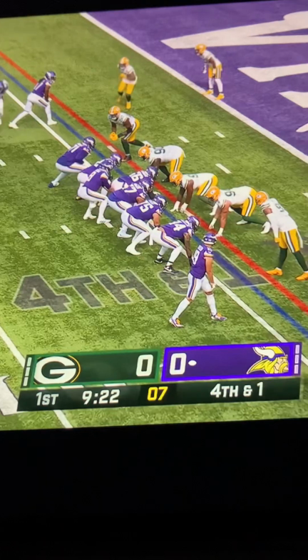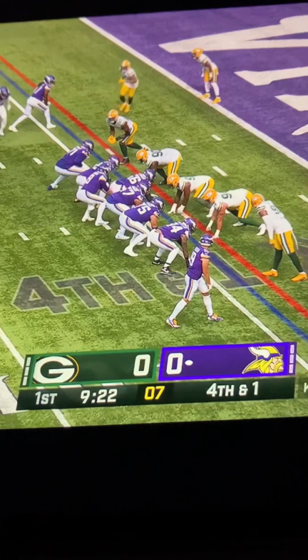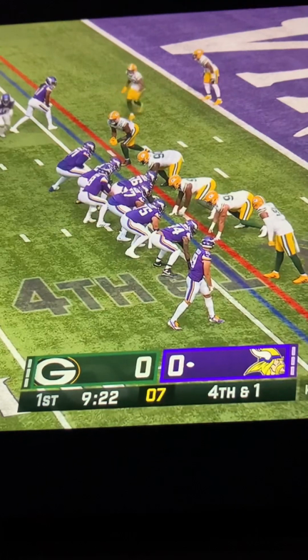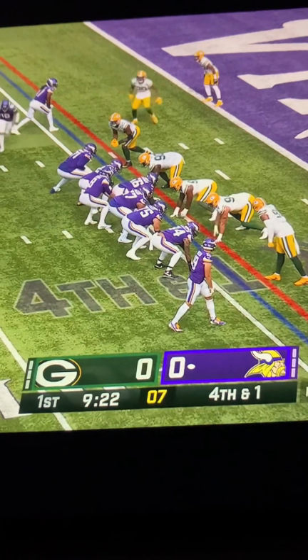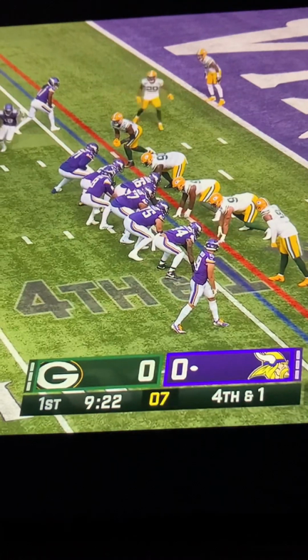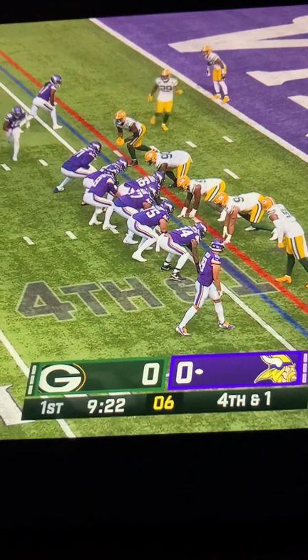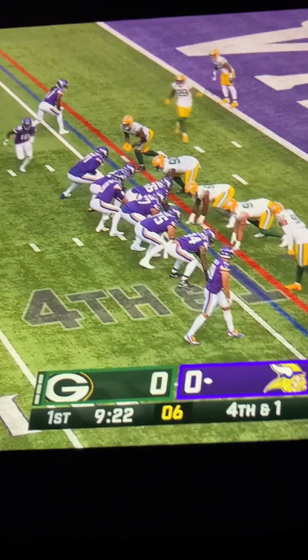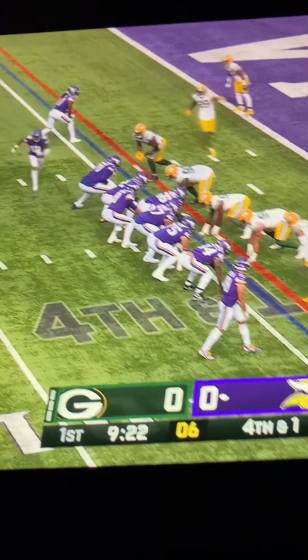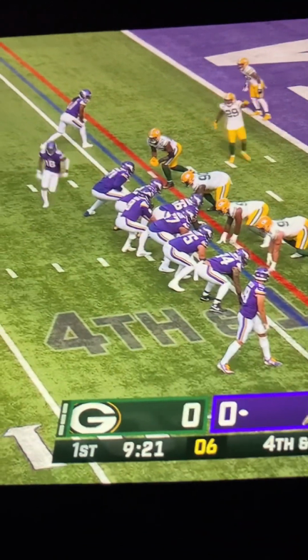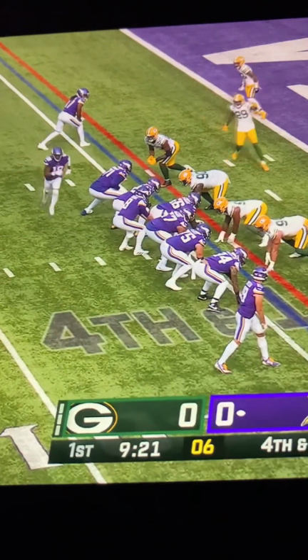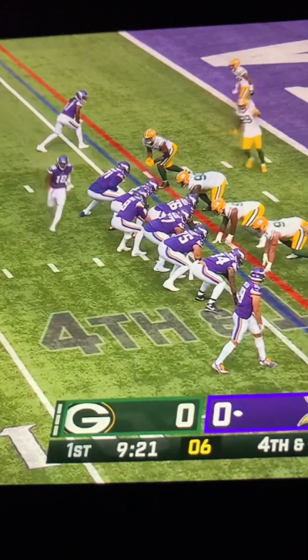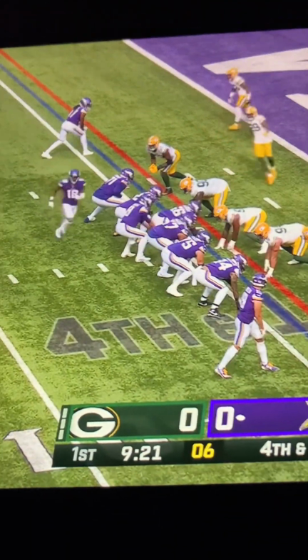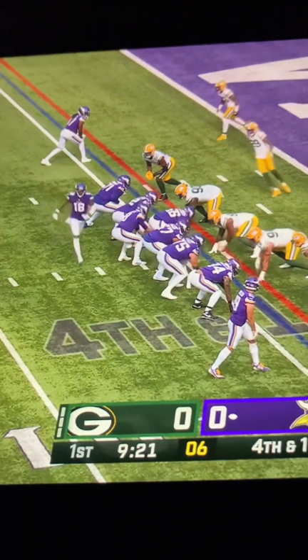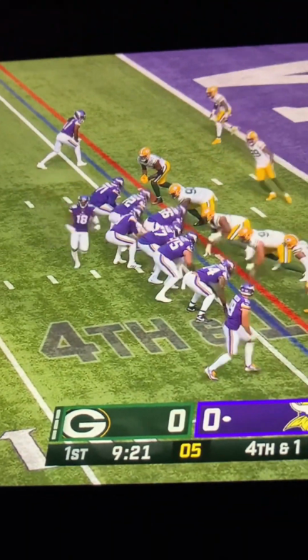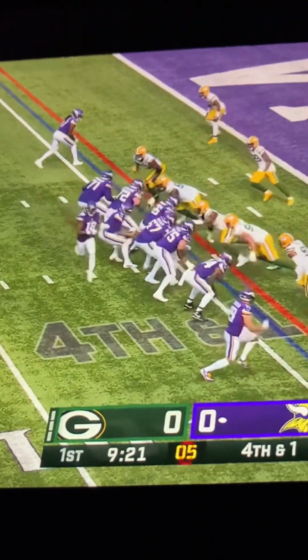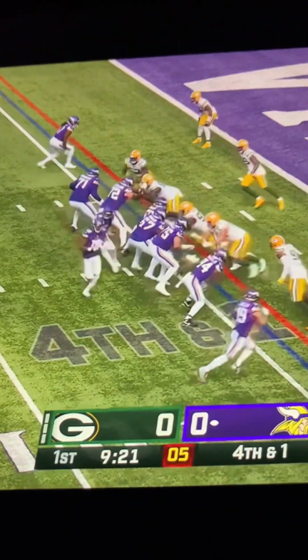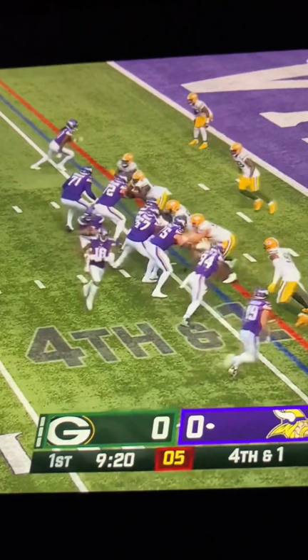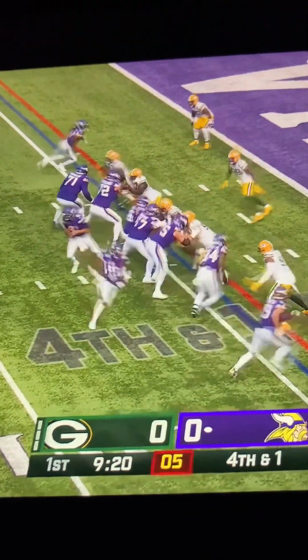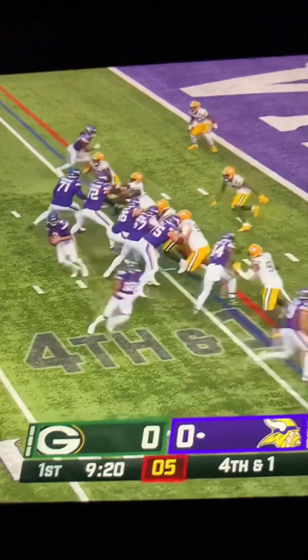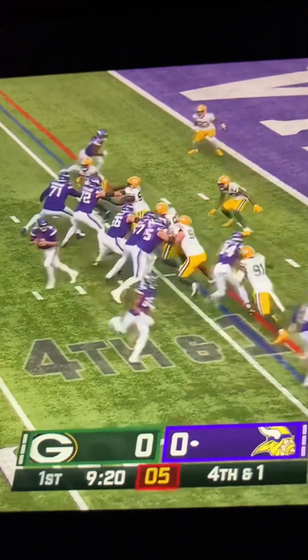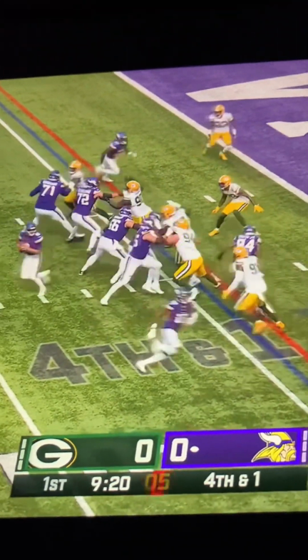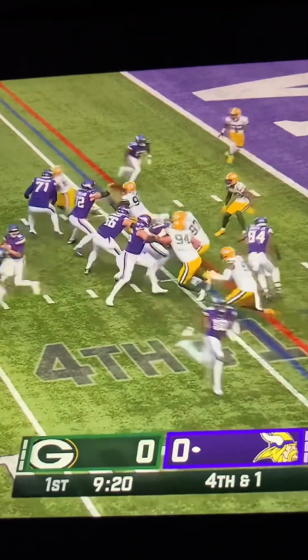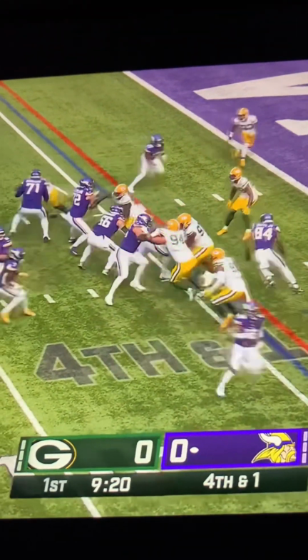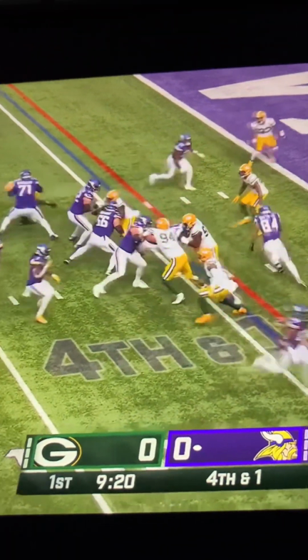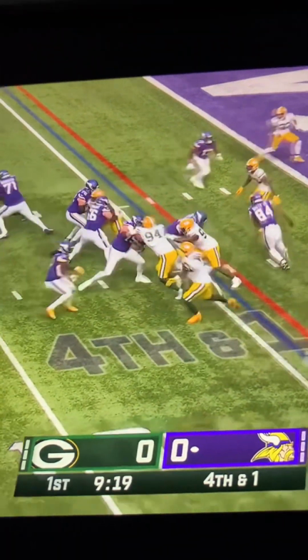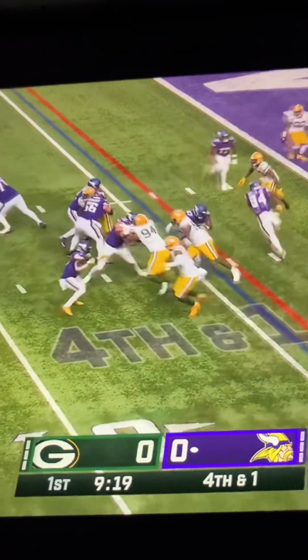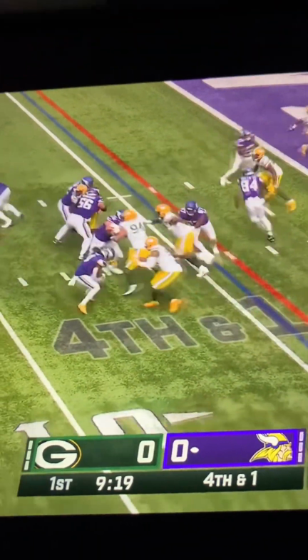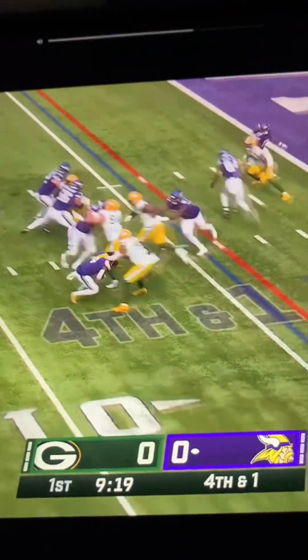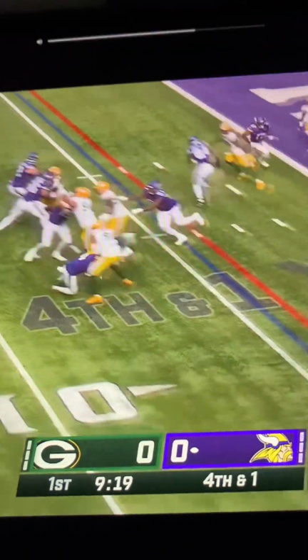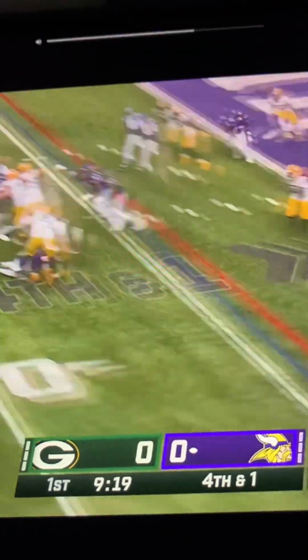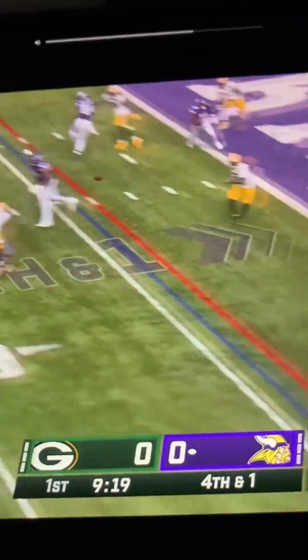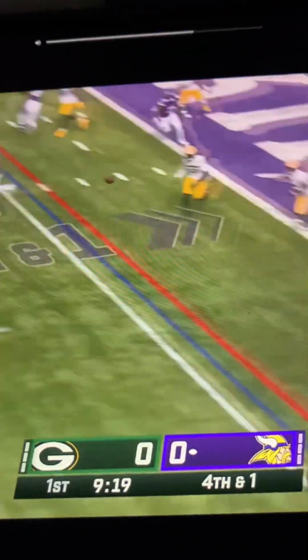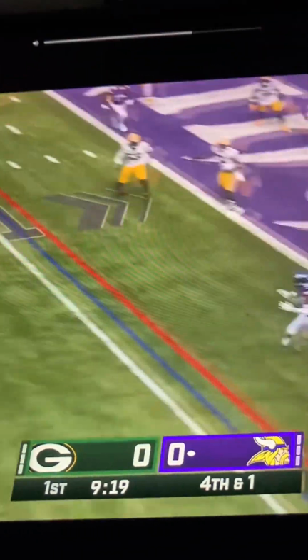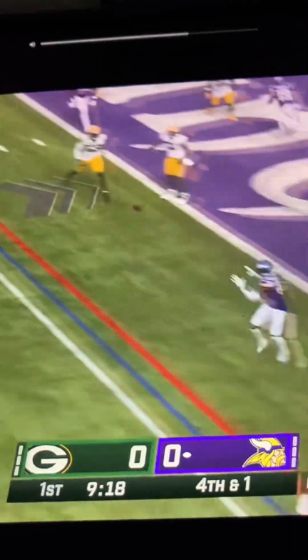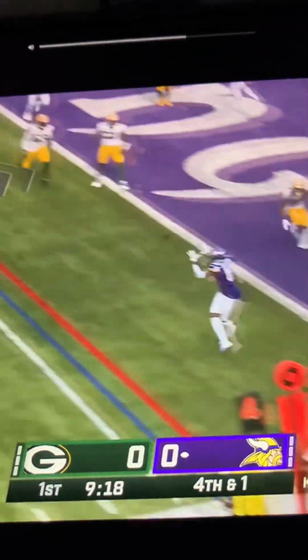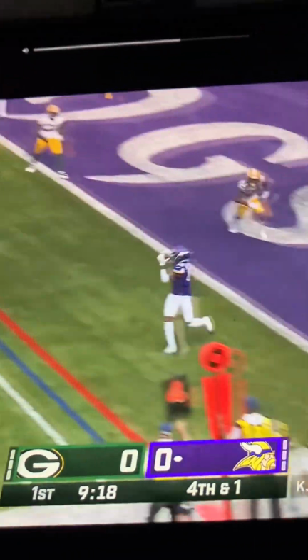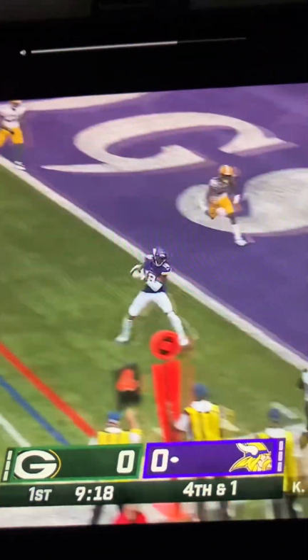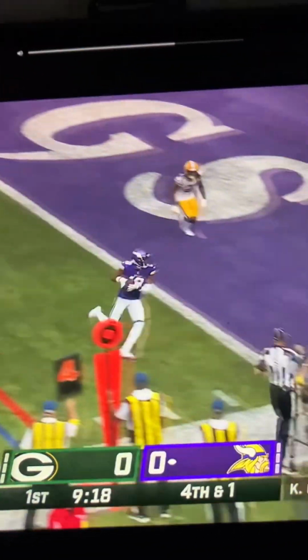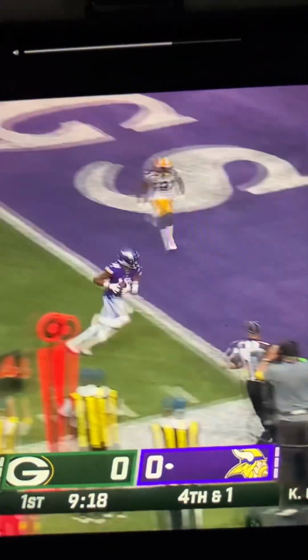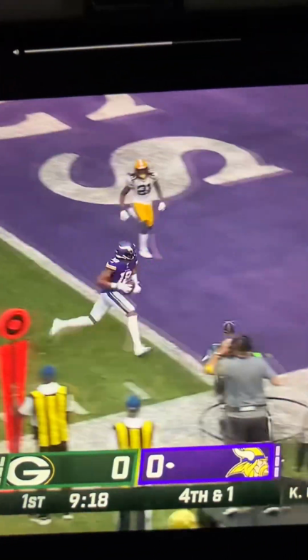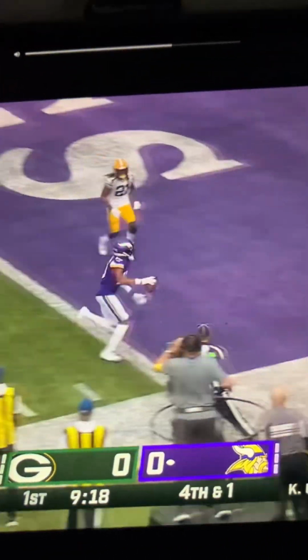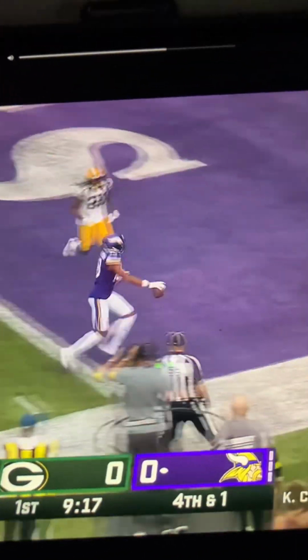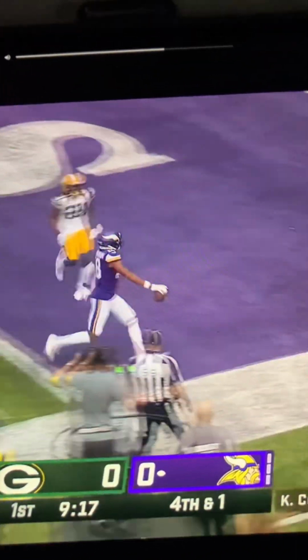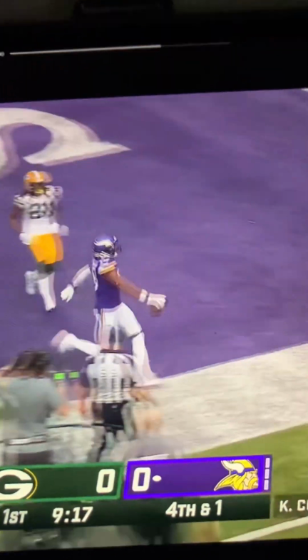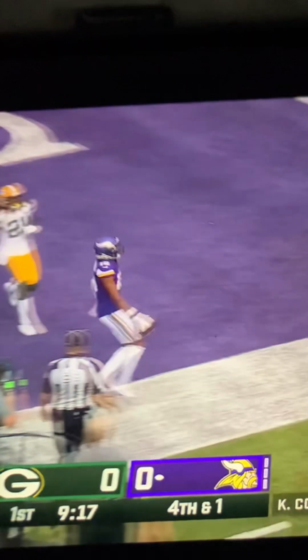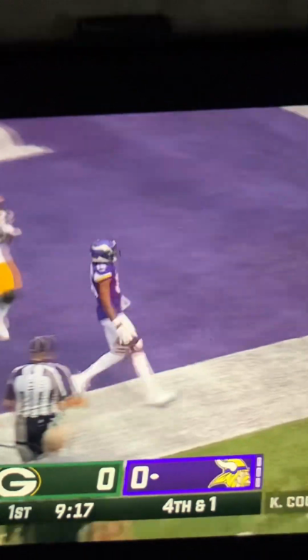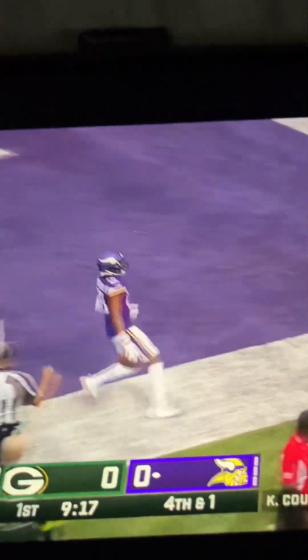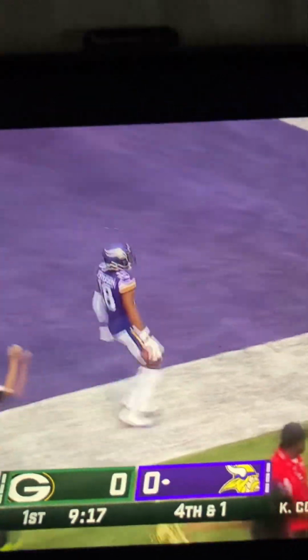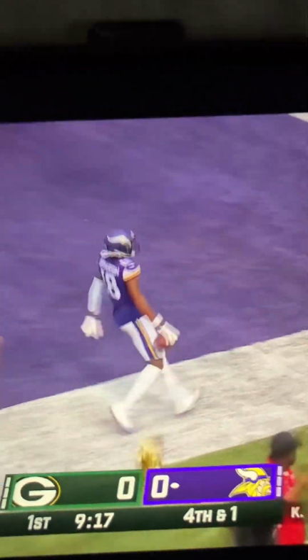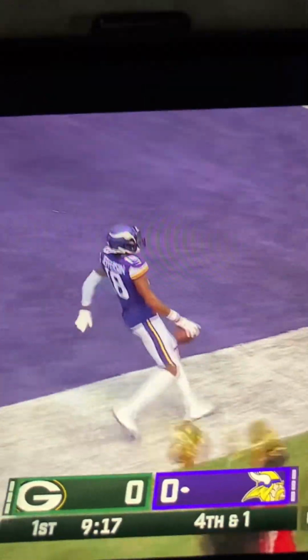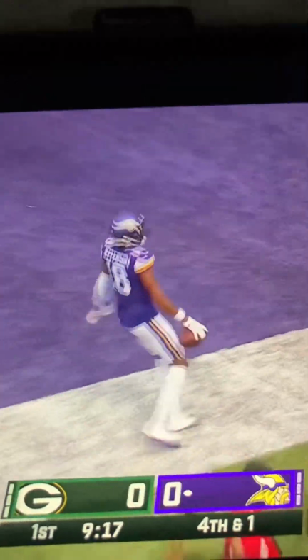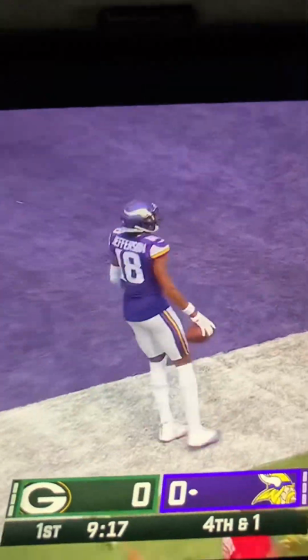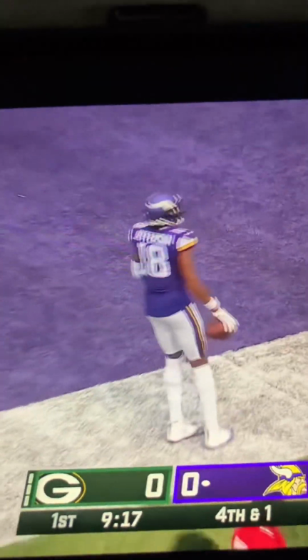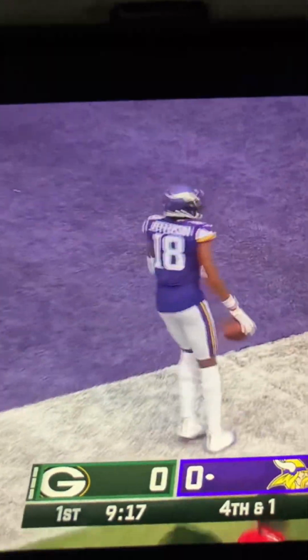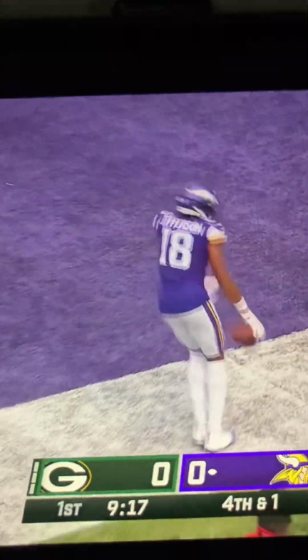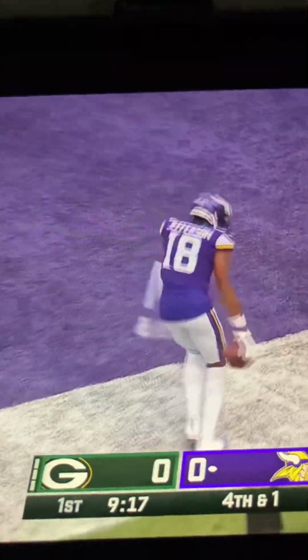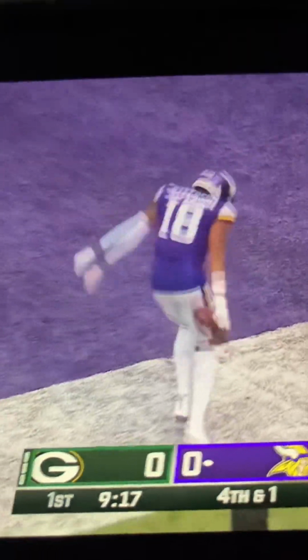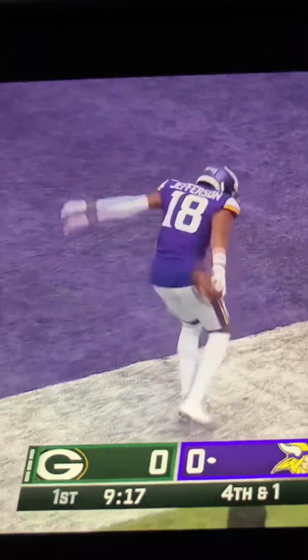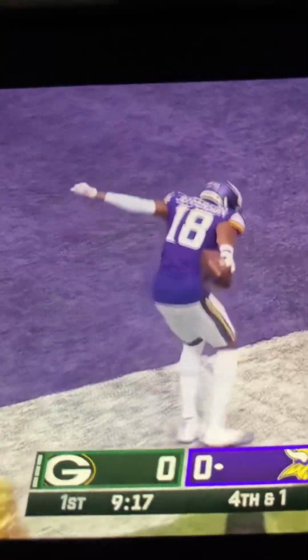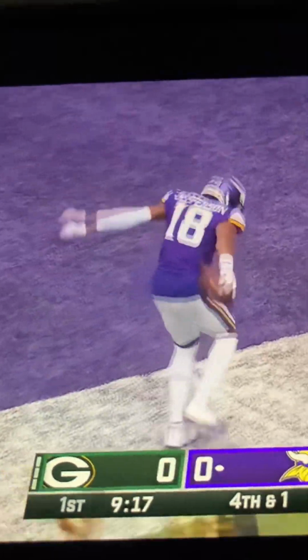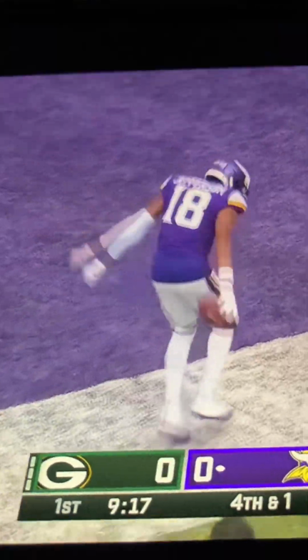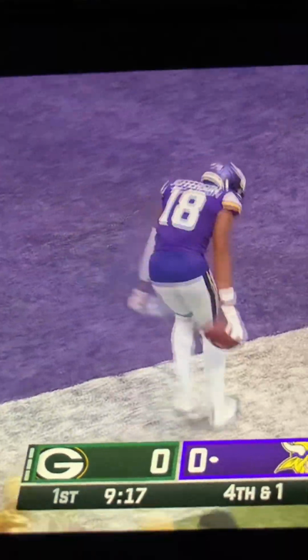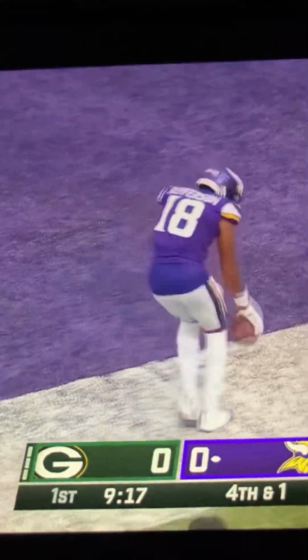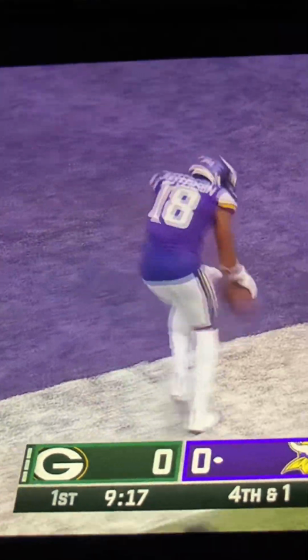Ready! Watch out! Cousins got a throw. Here's Seicock for the touchdown! Jefferson!